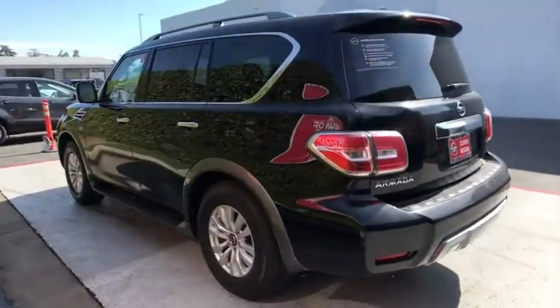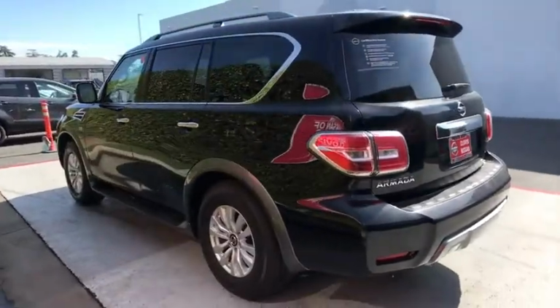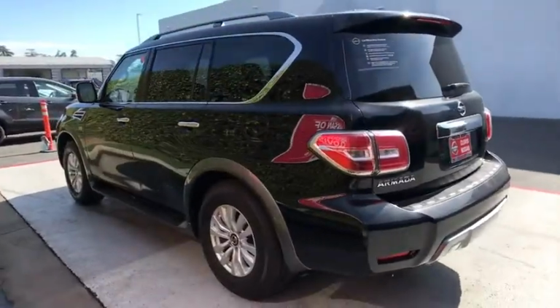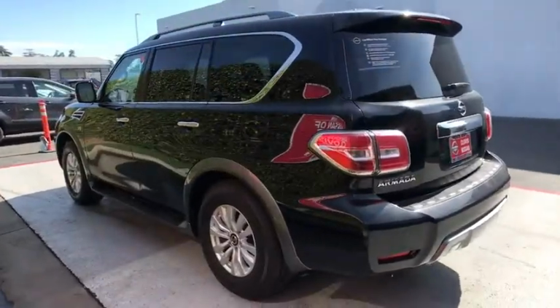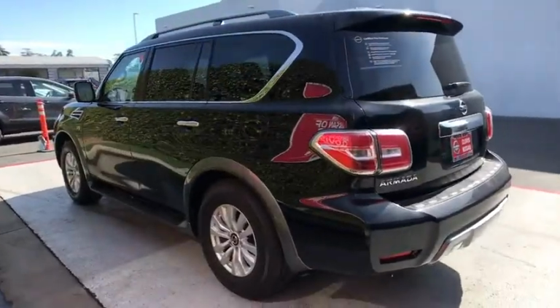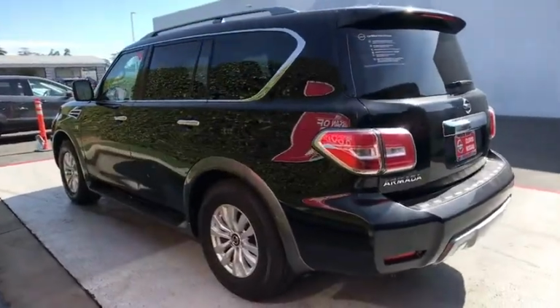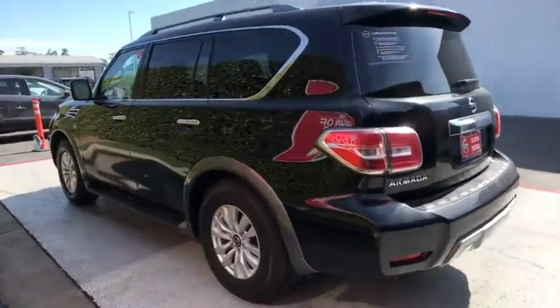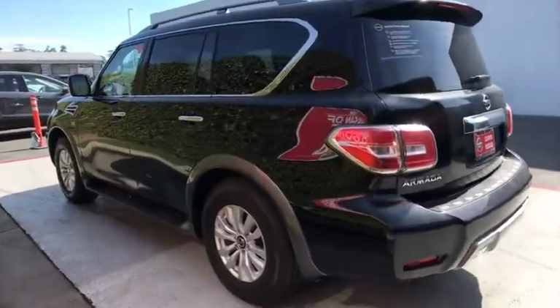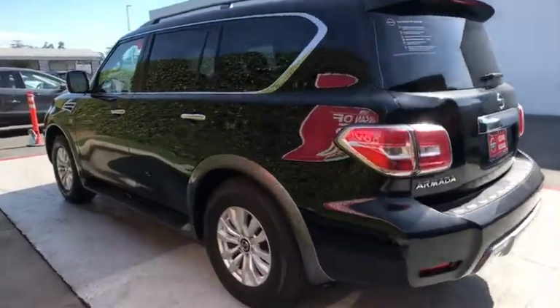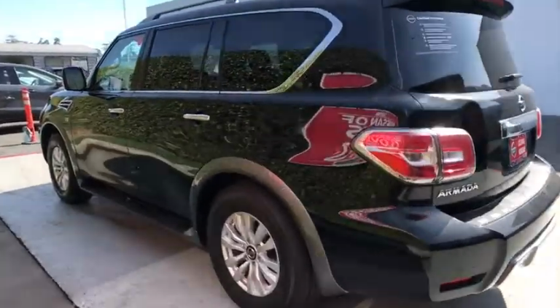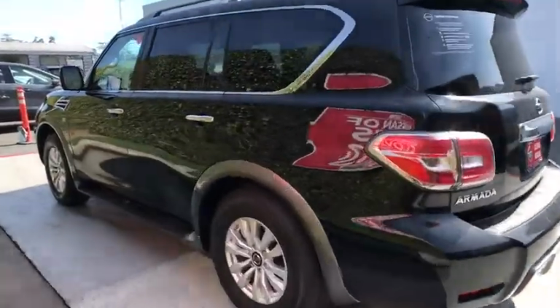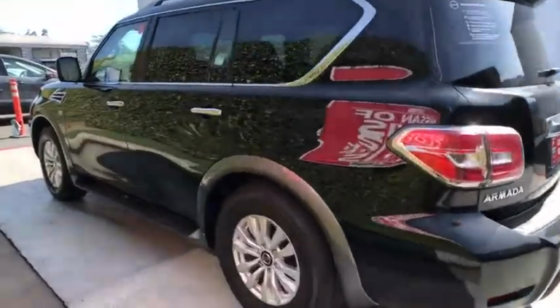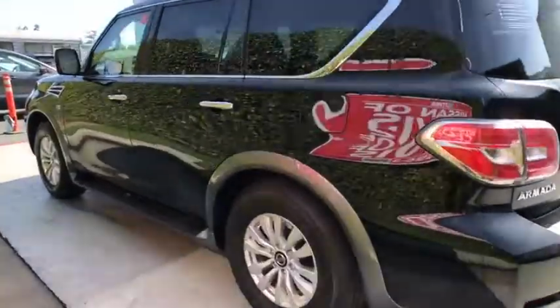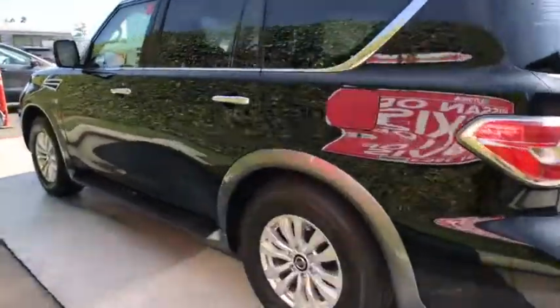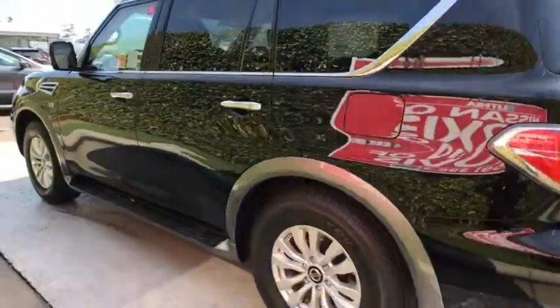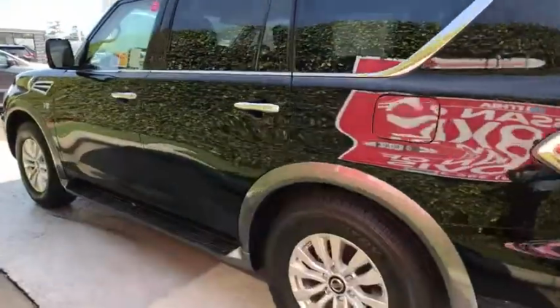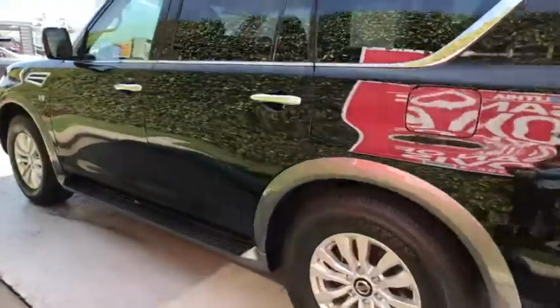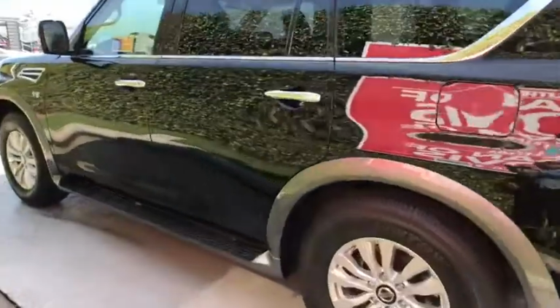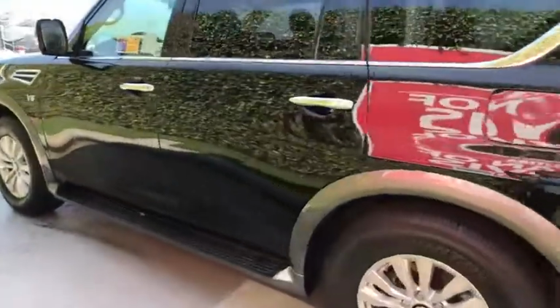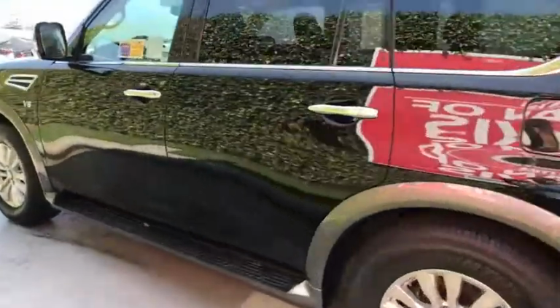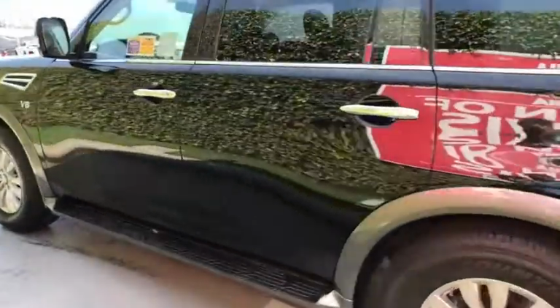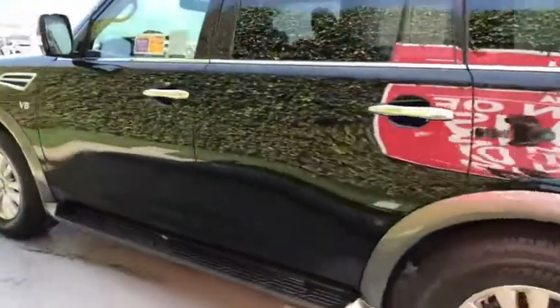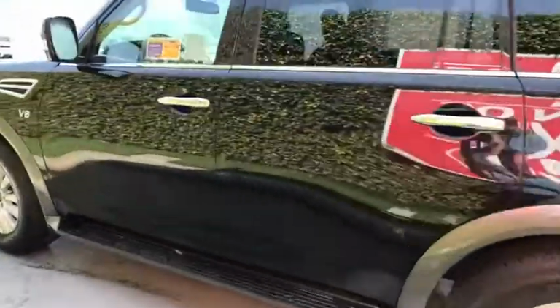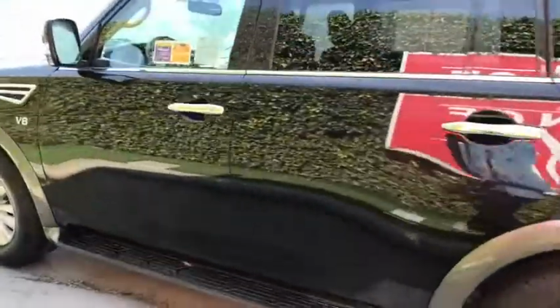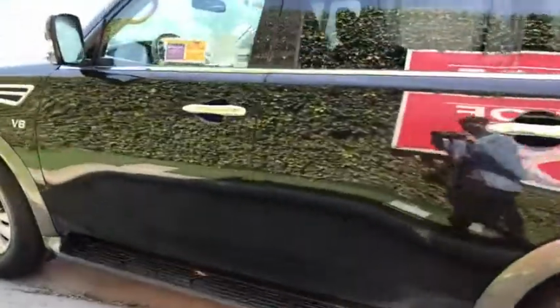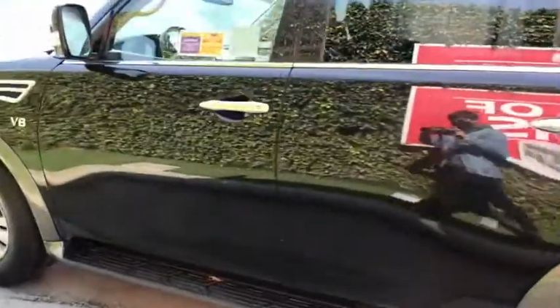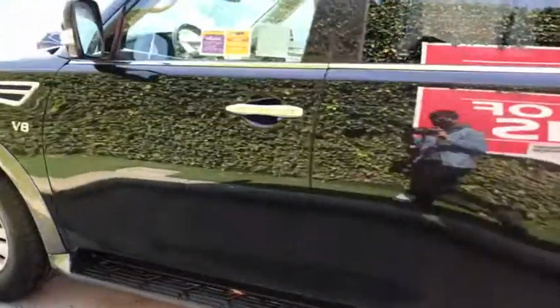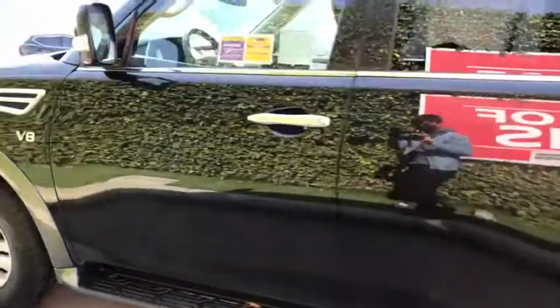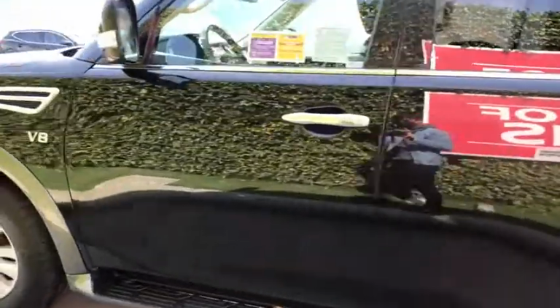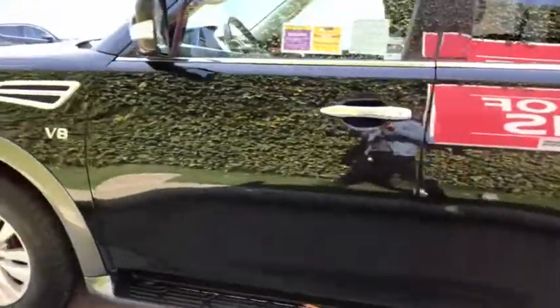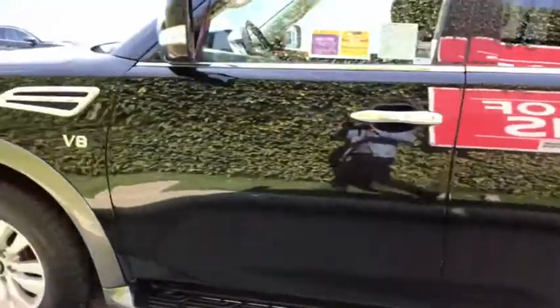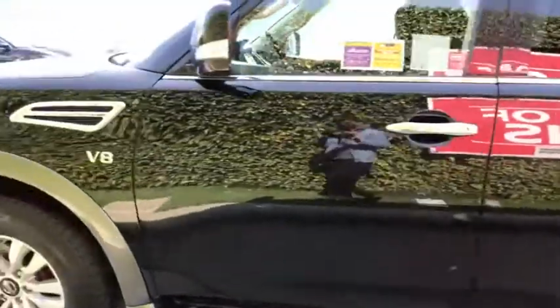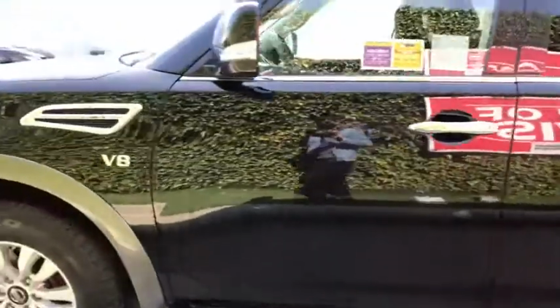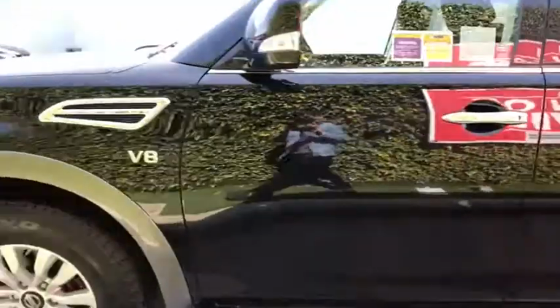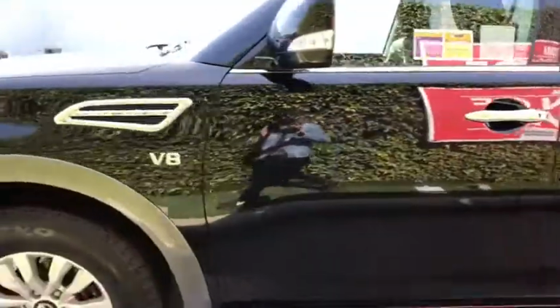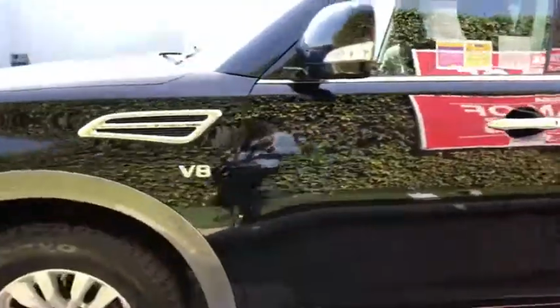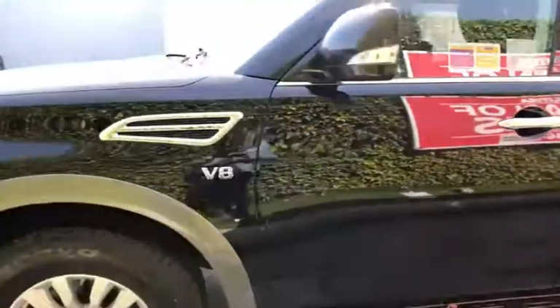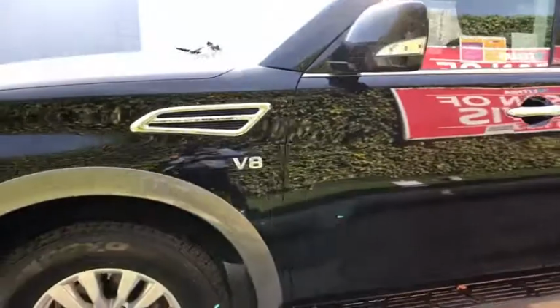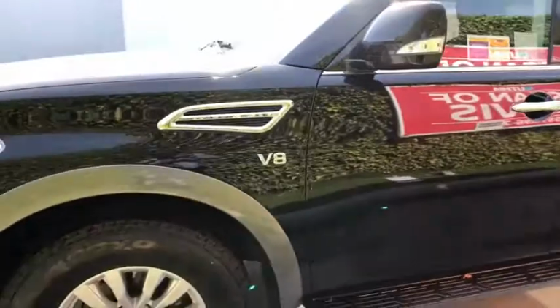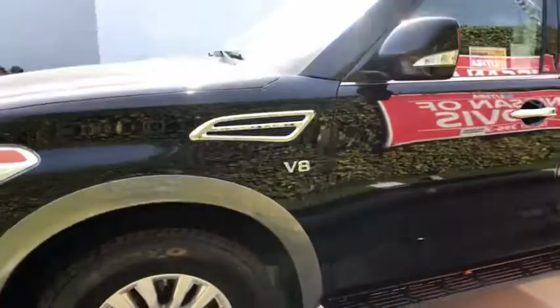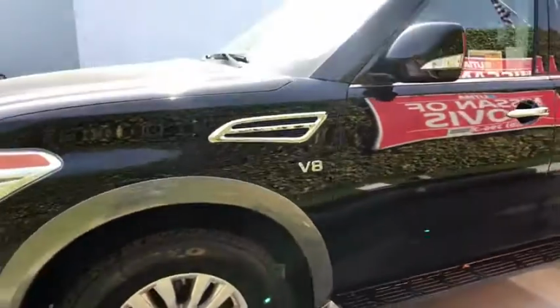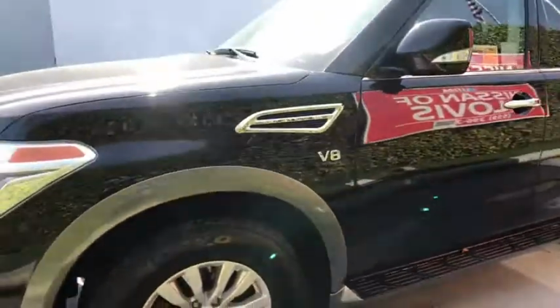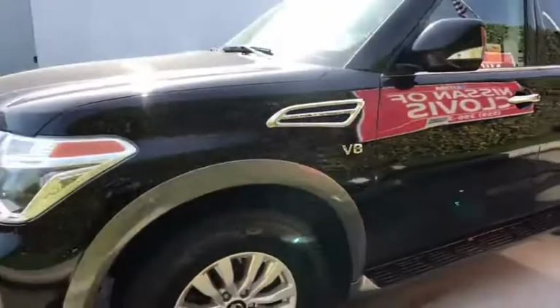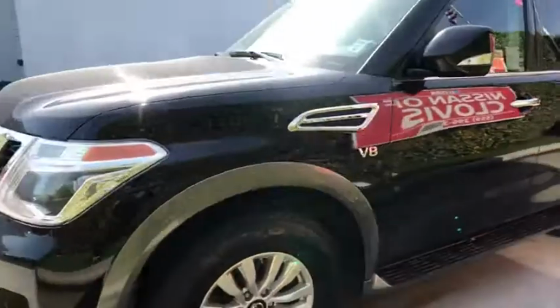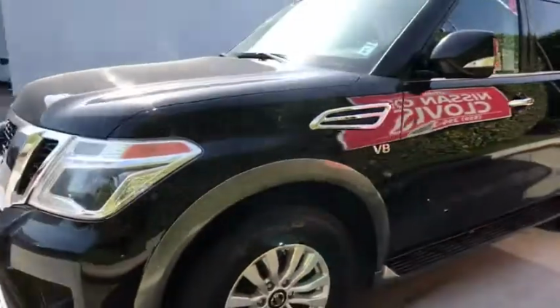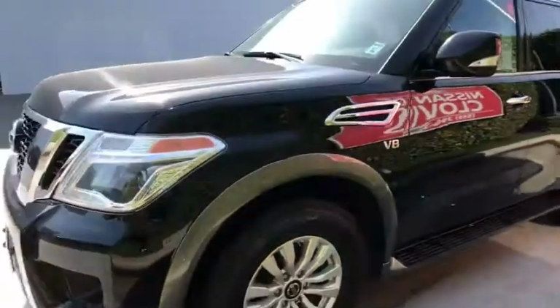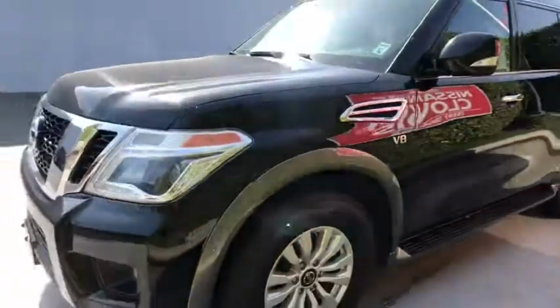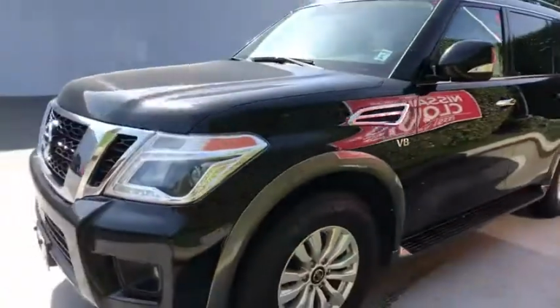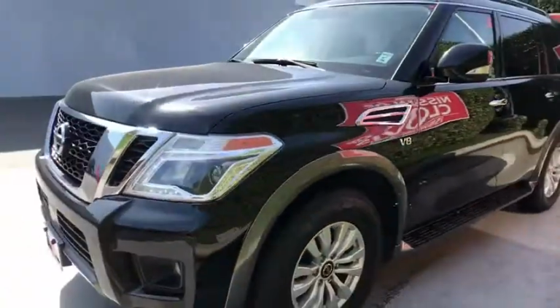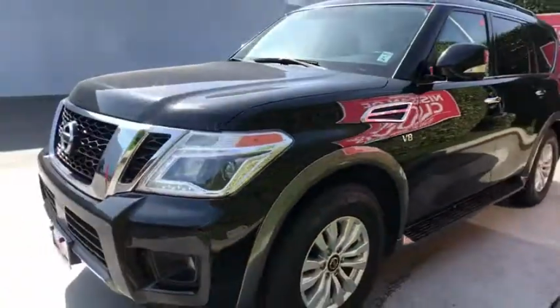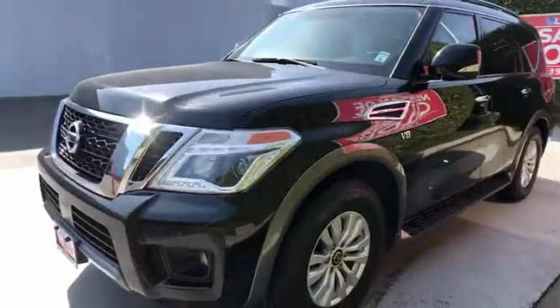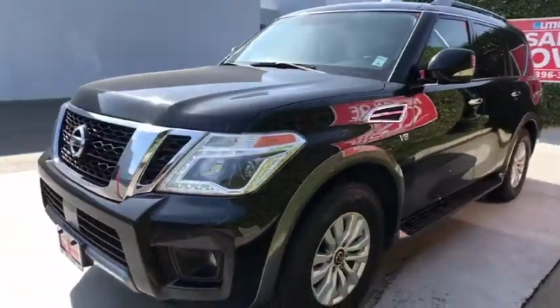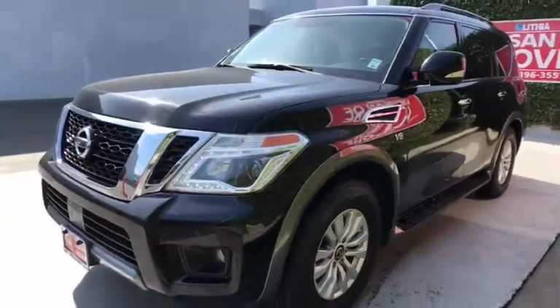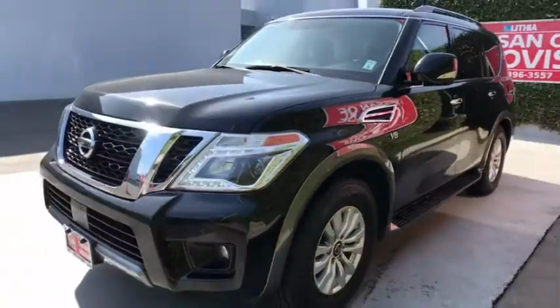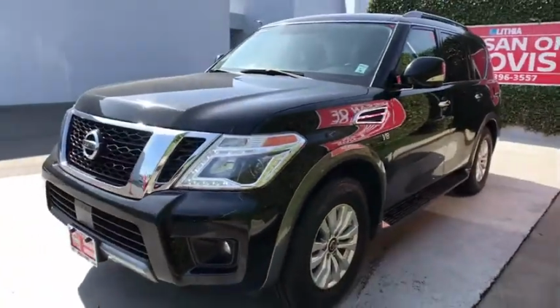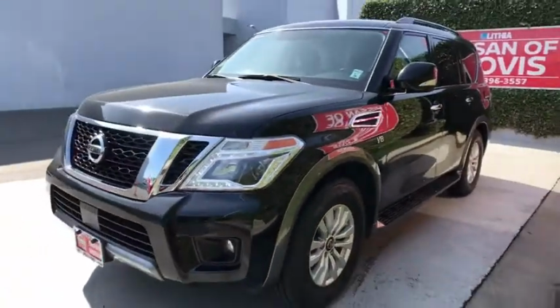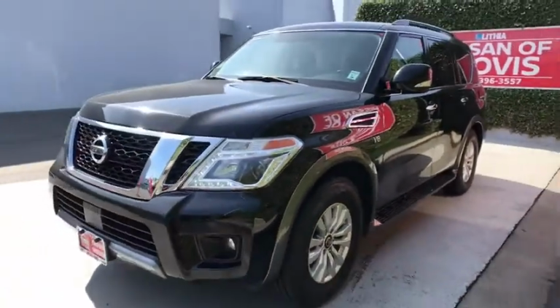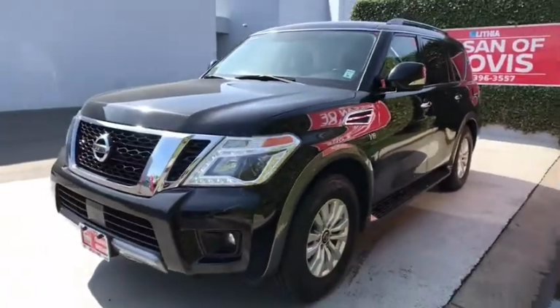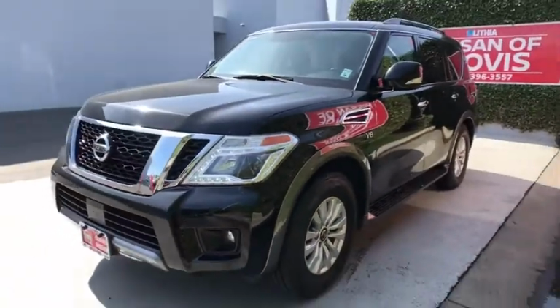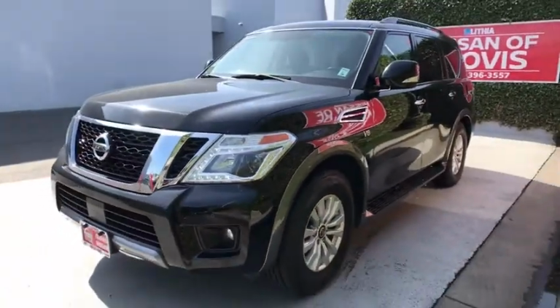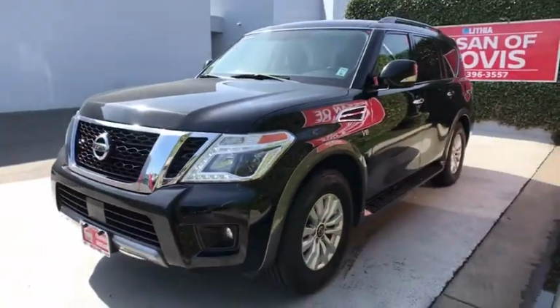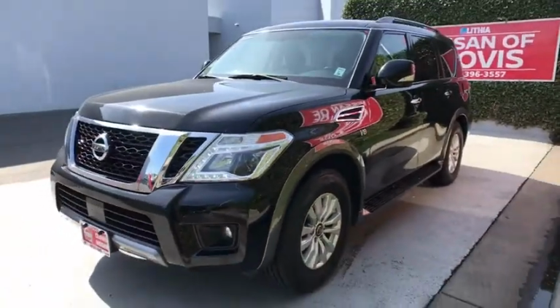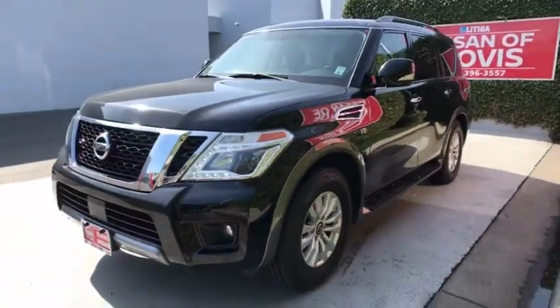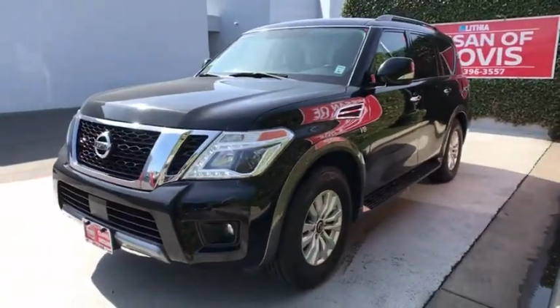Set foot in an Armada and set off on the ultimate driving adventure. This vehicle has less than 35,000 miles.